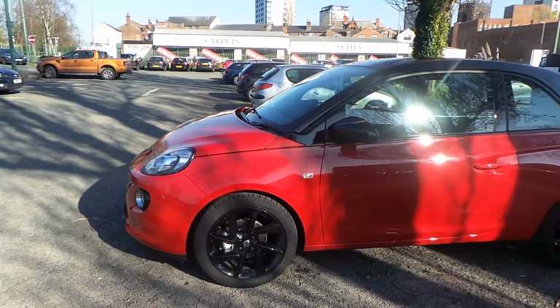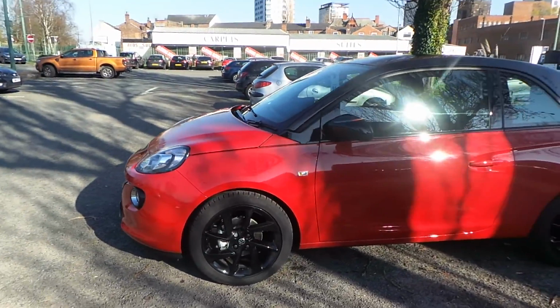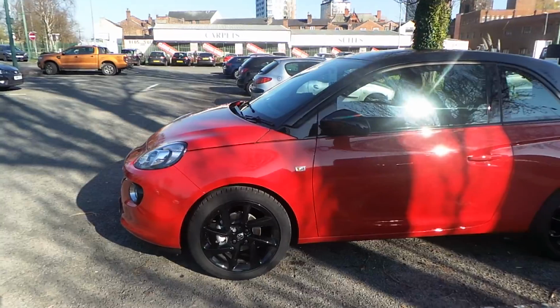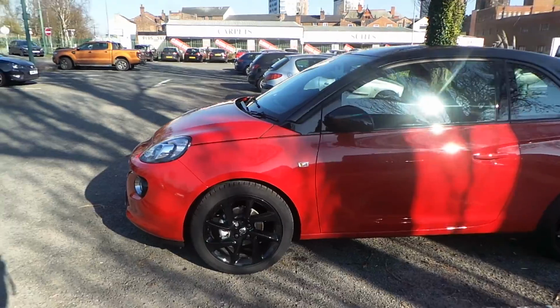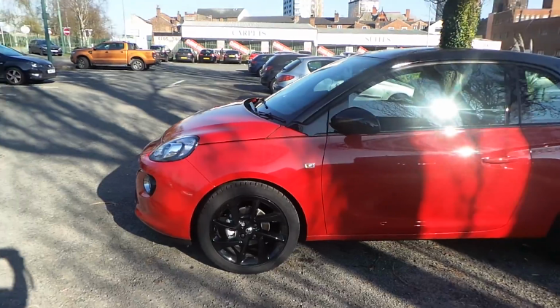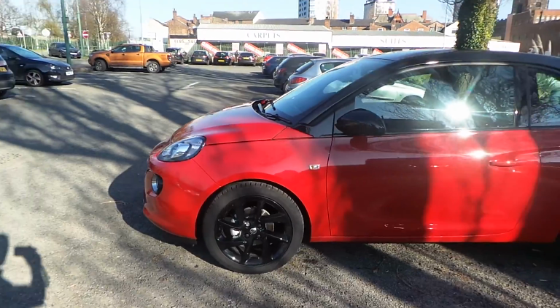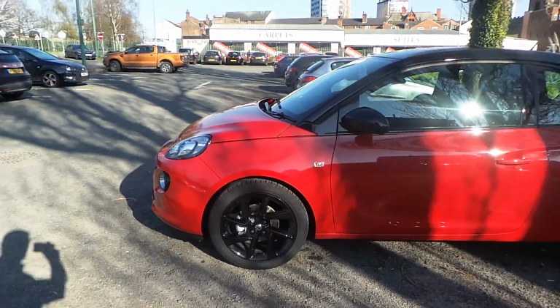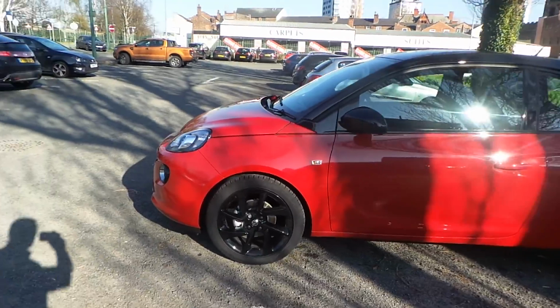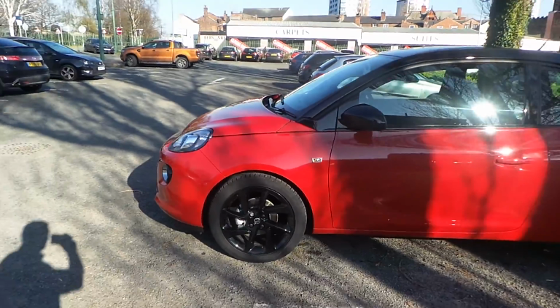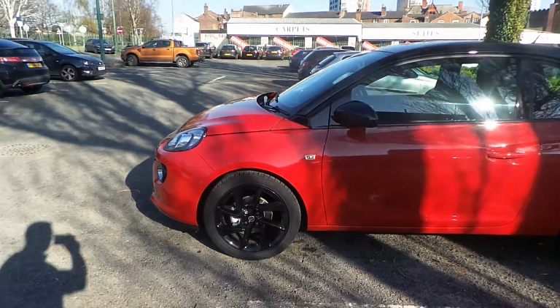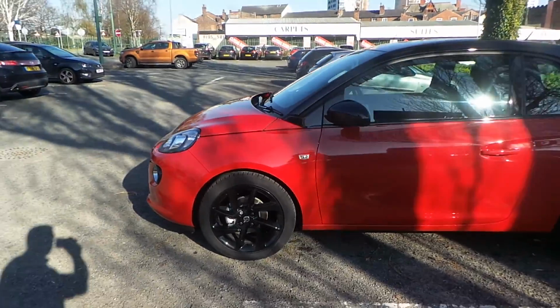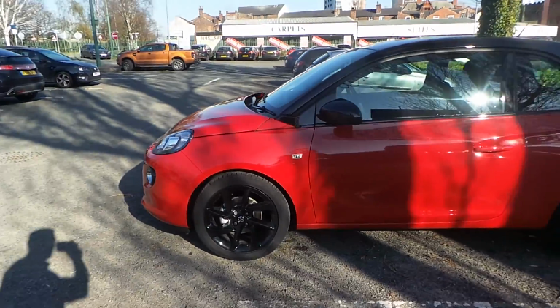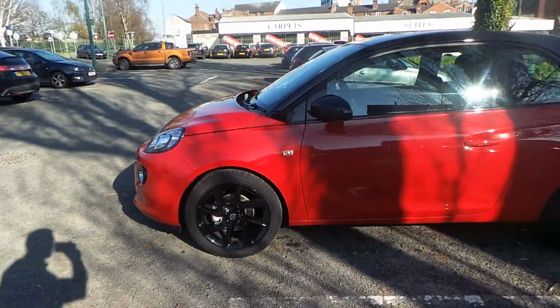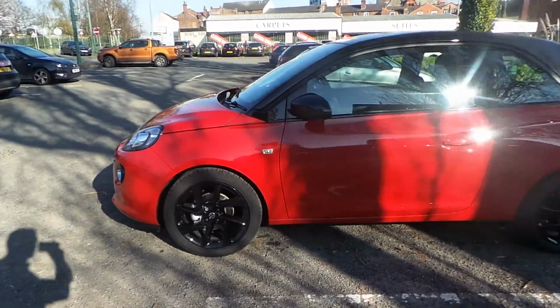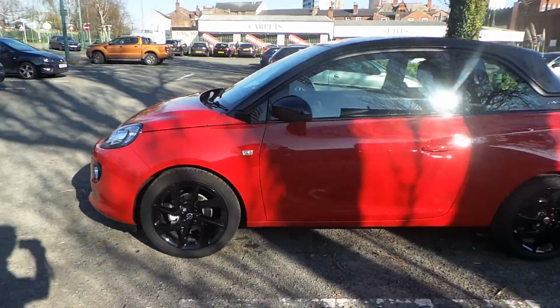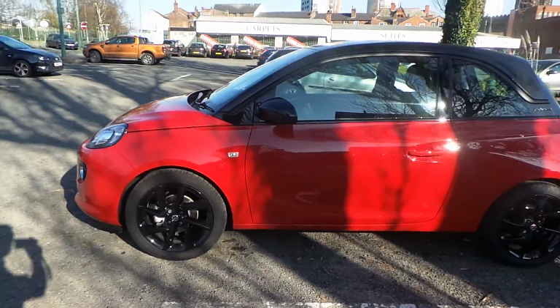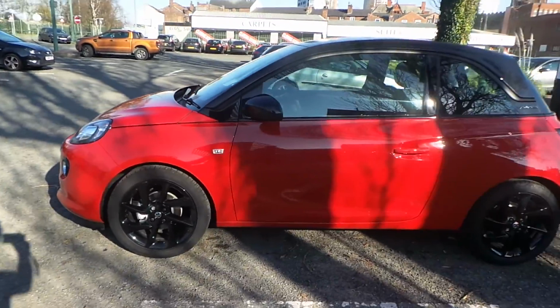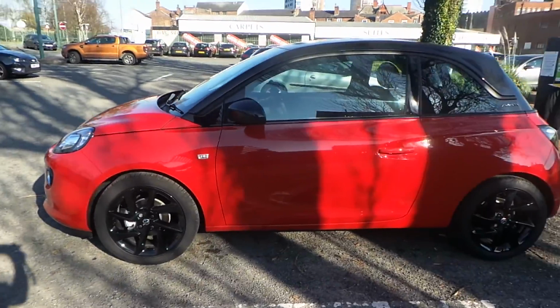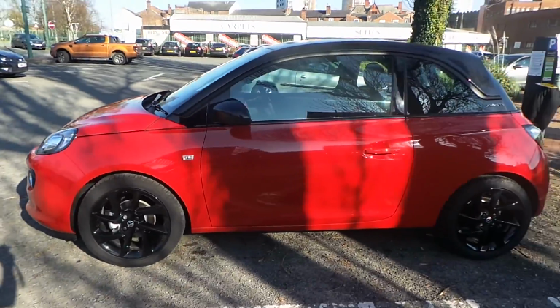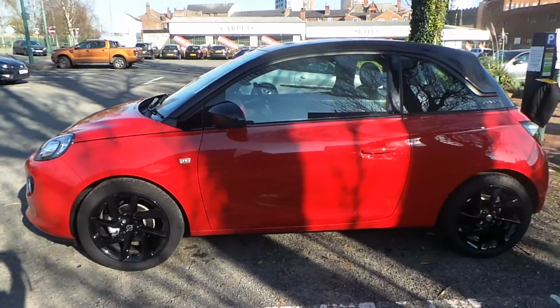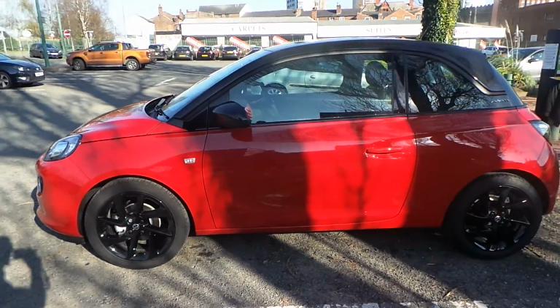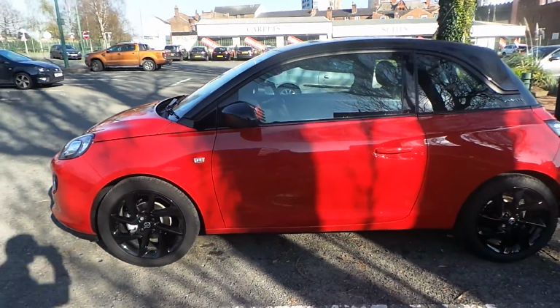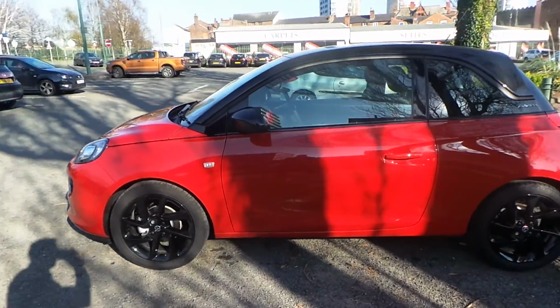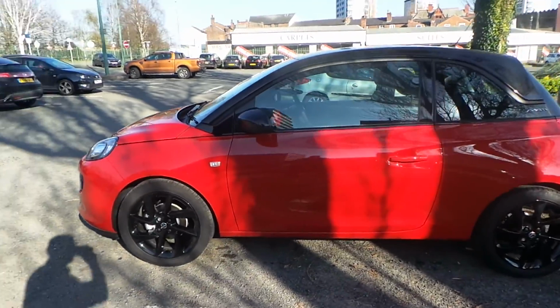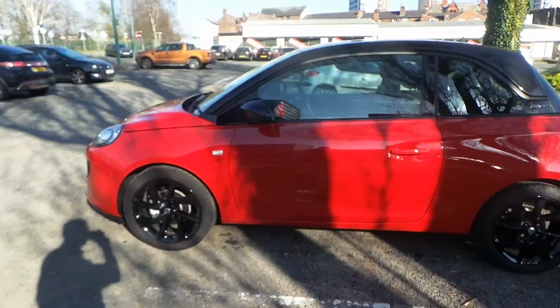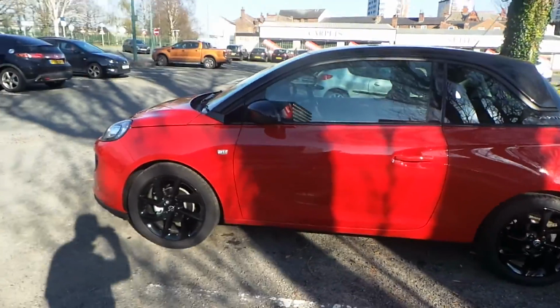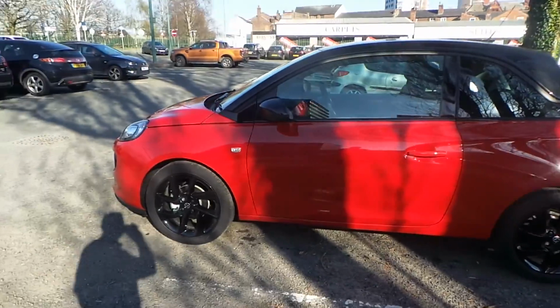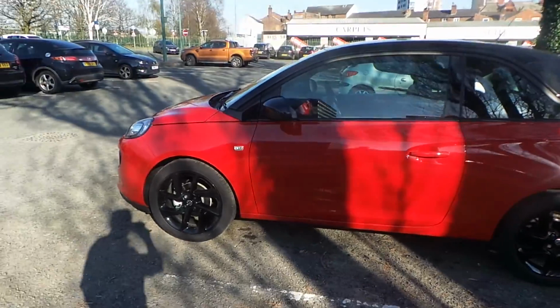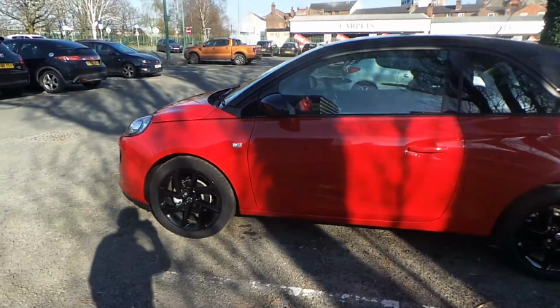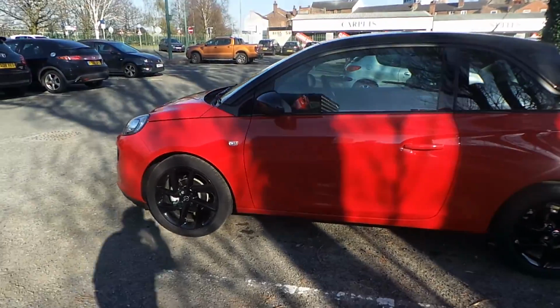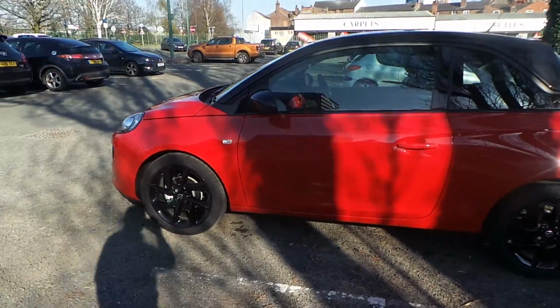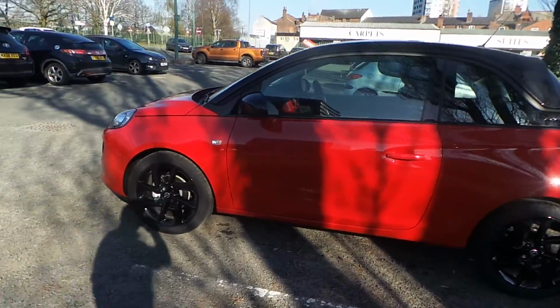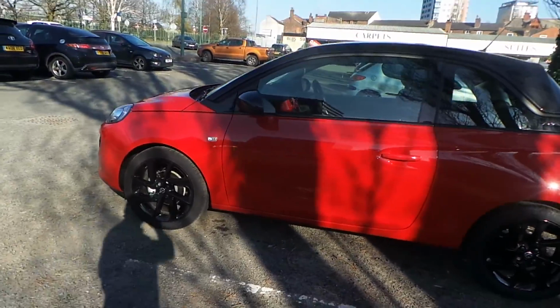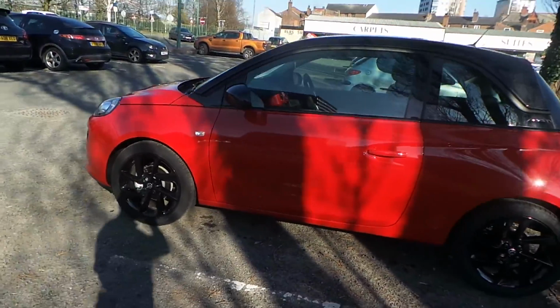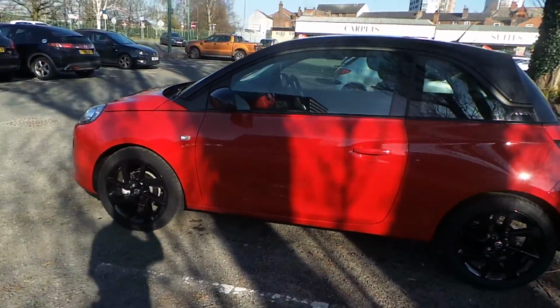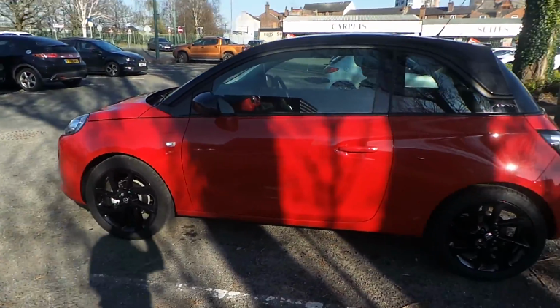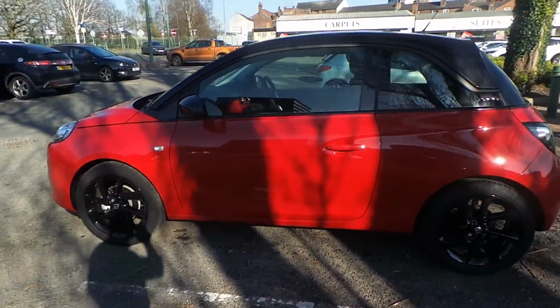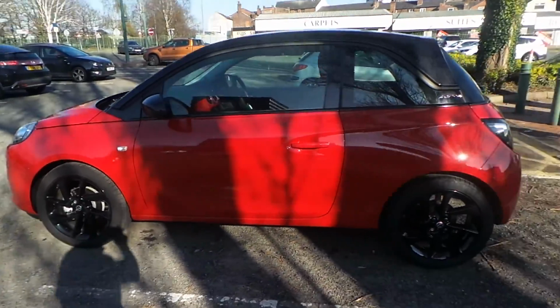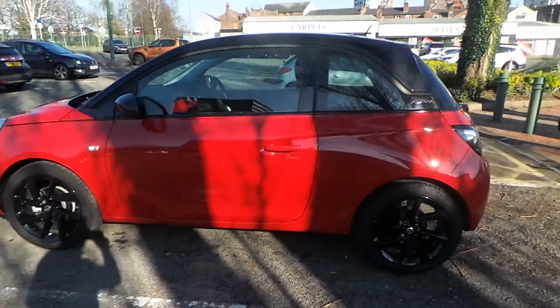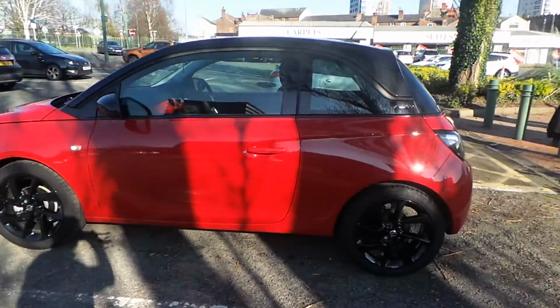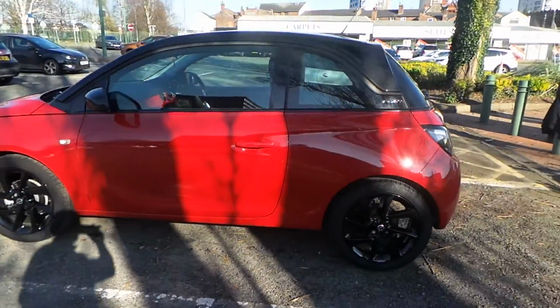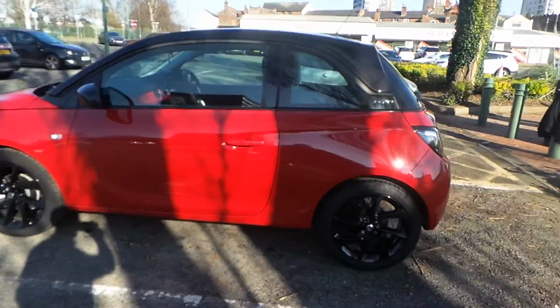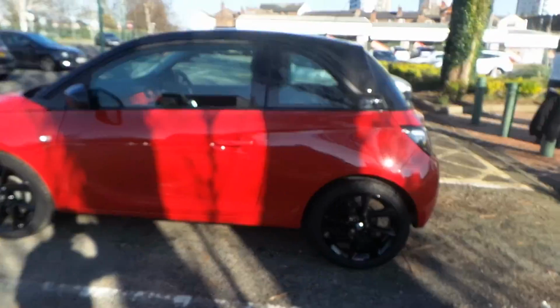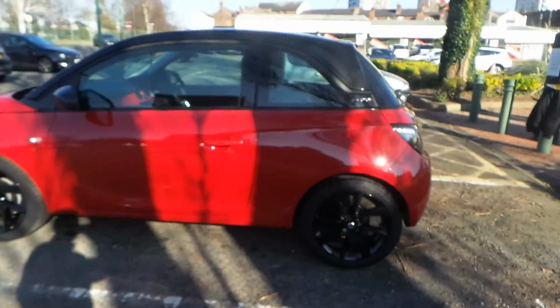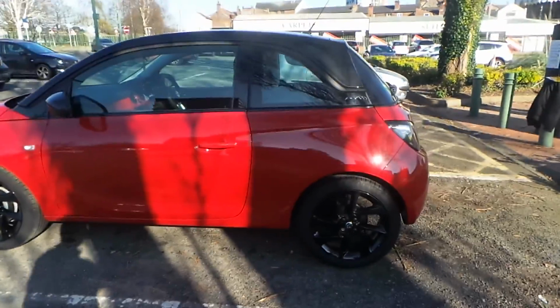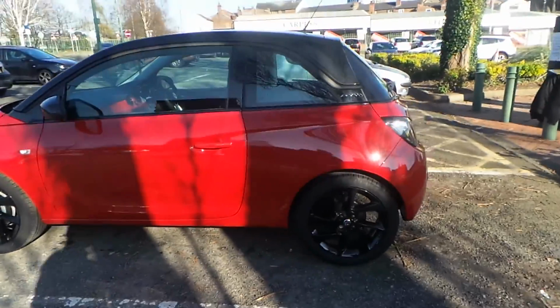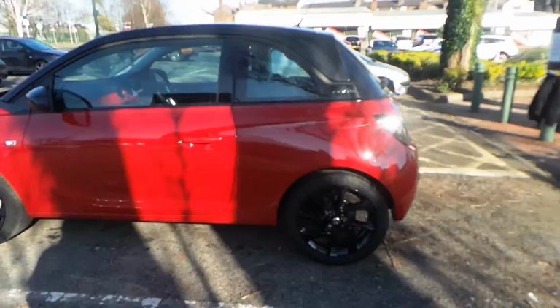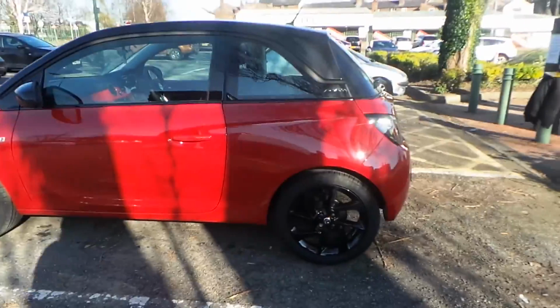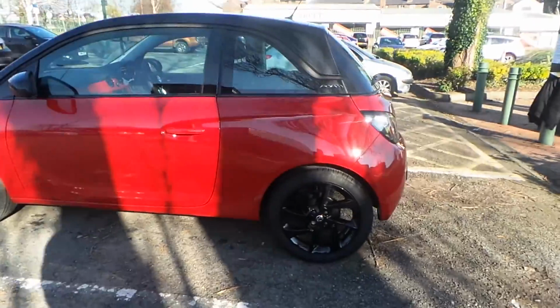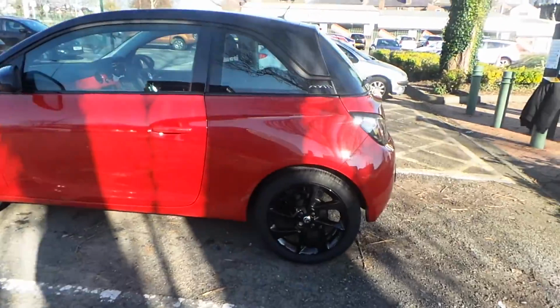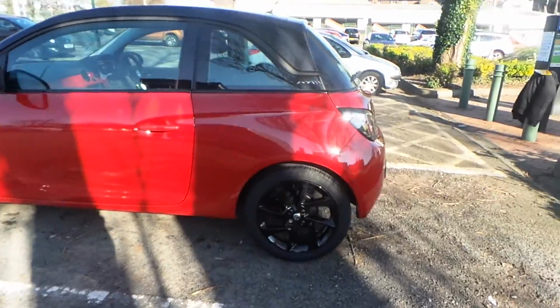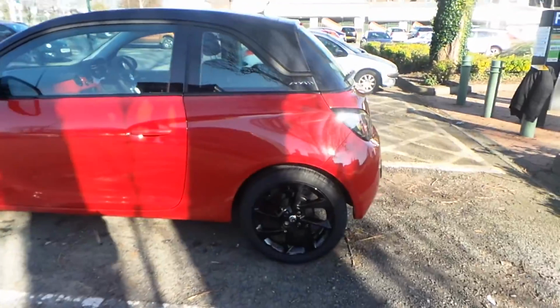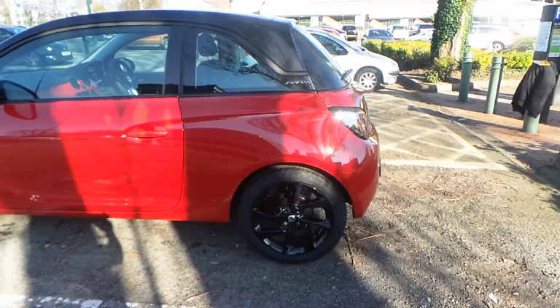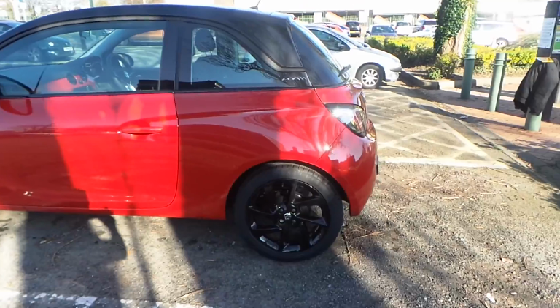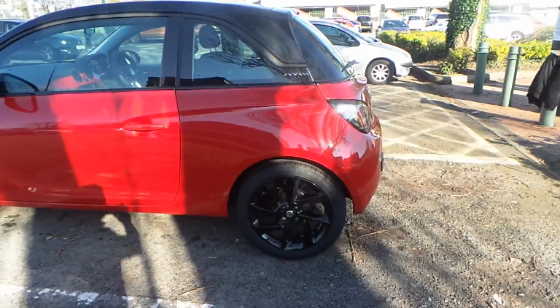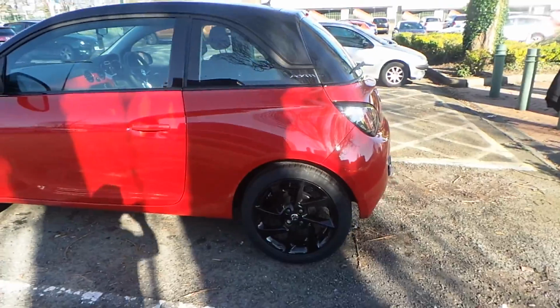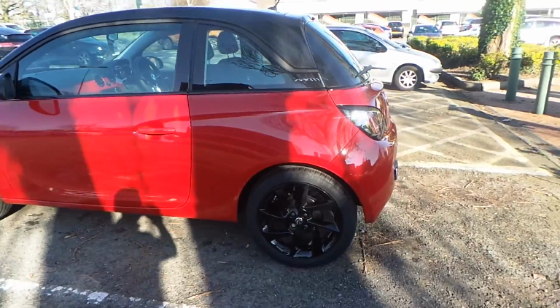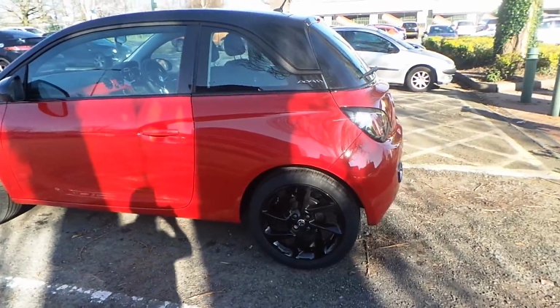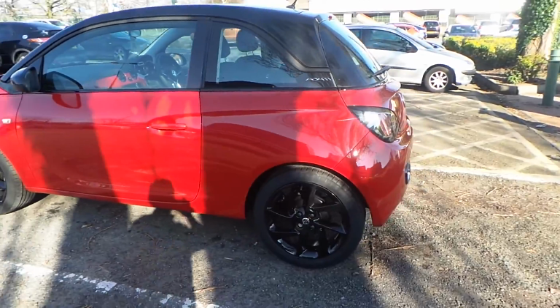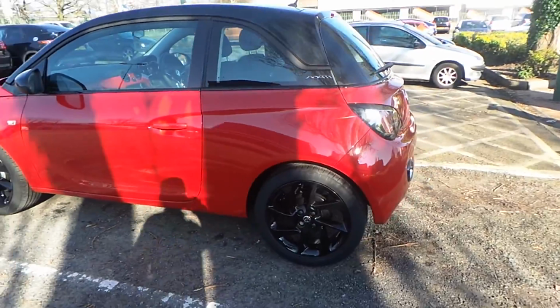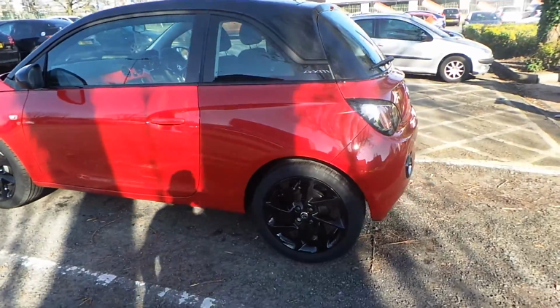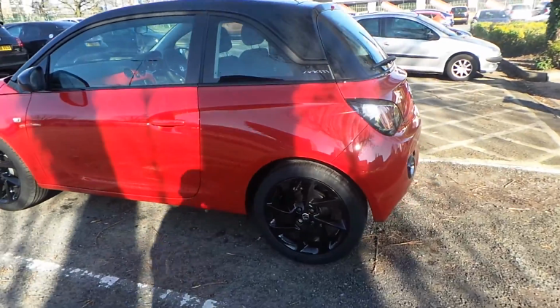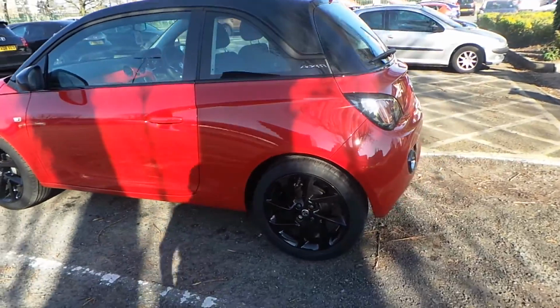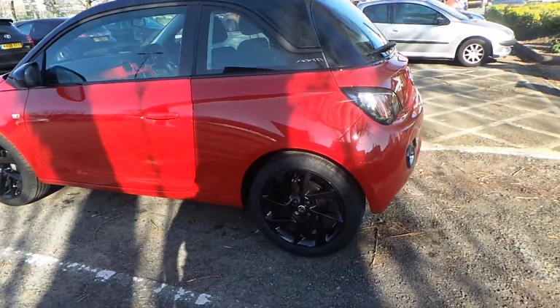As you can see from the front, this car comes with daytime running lights and front fog lights. It also comes with 17-inch Hurricane Black alloy wheels.